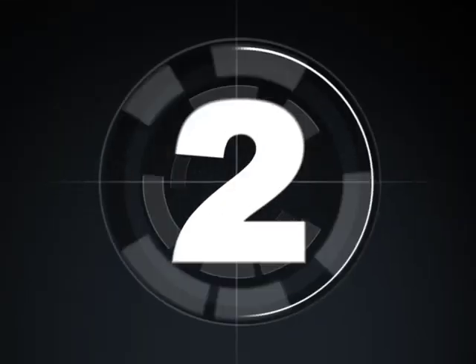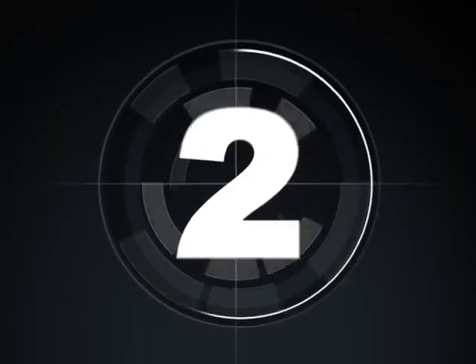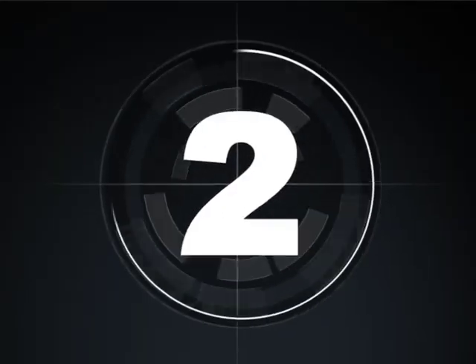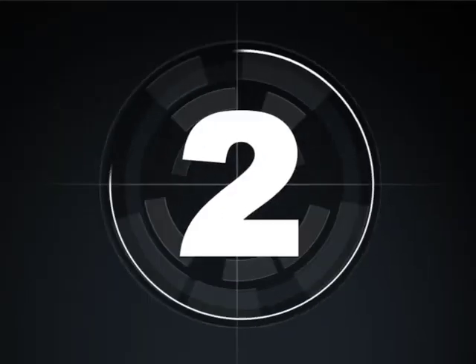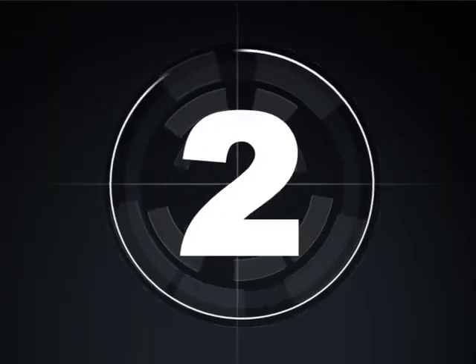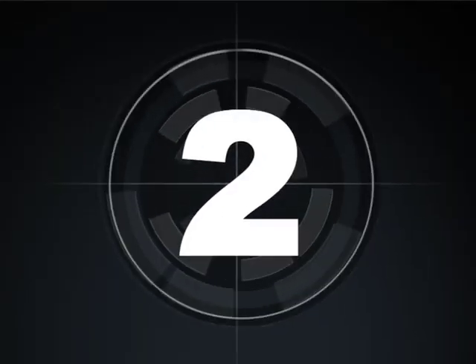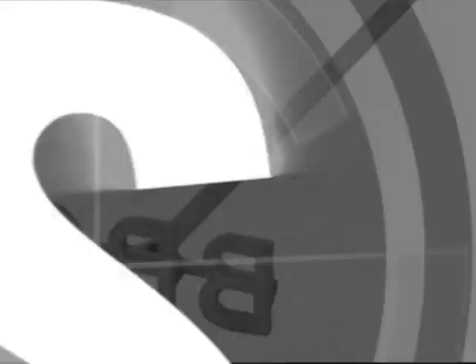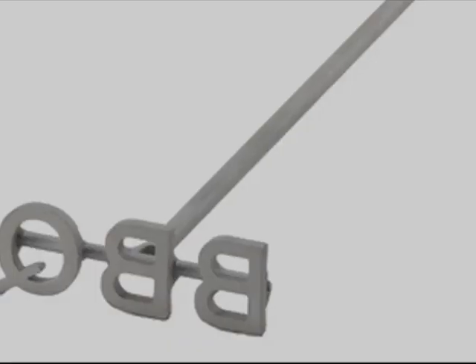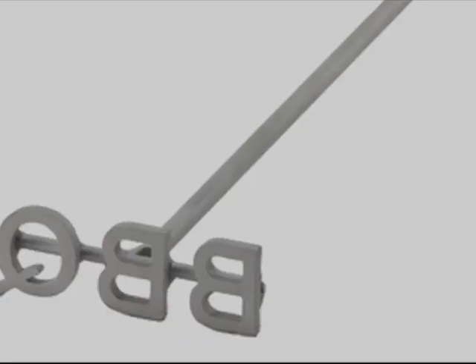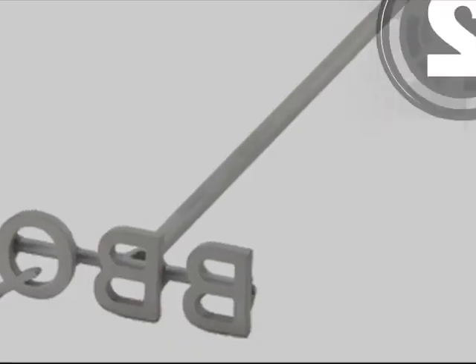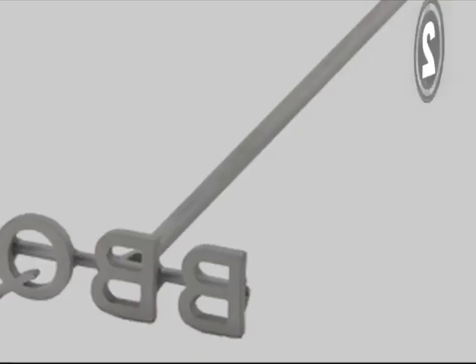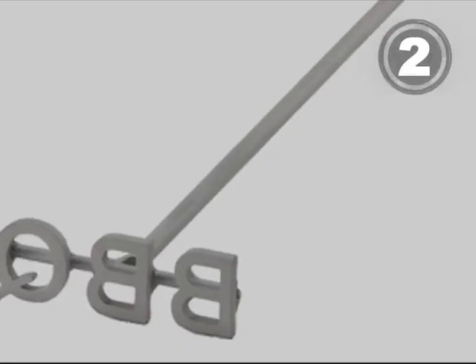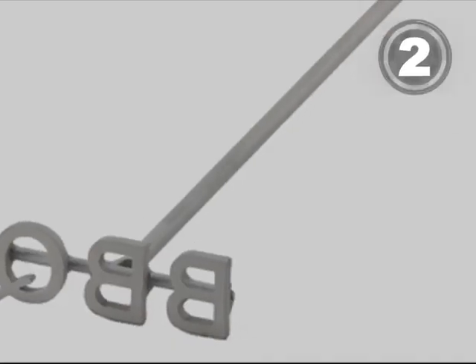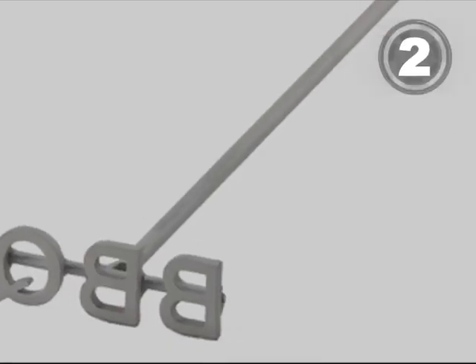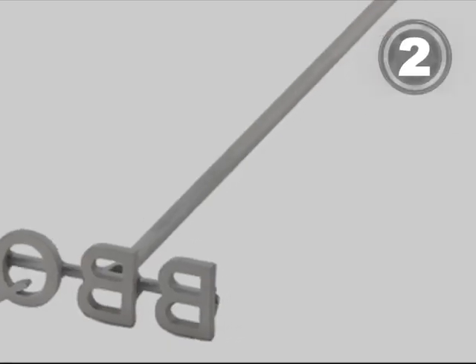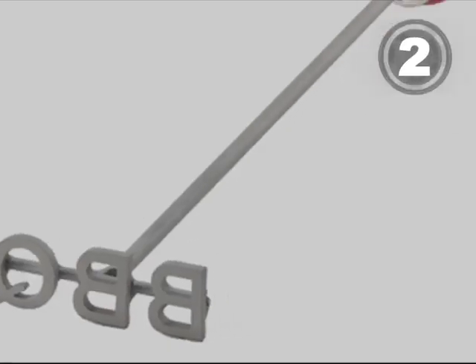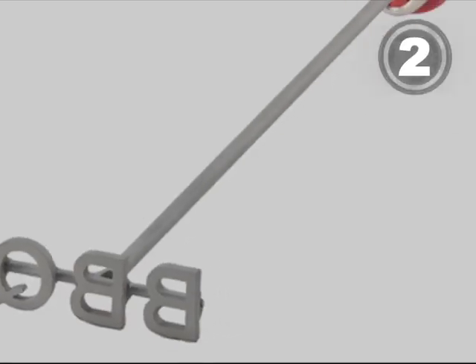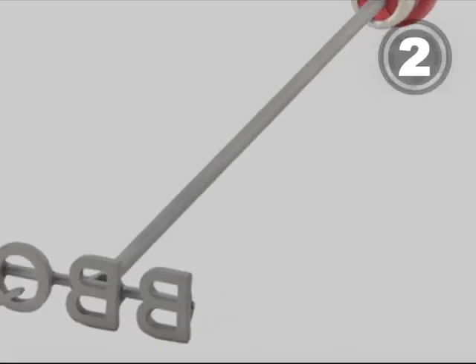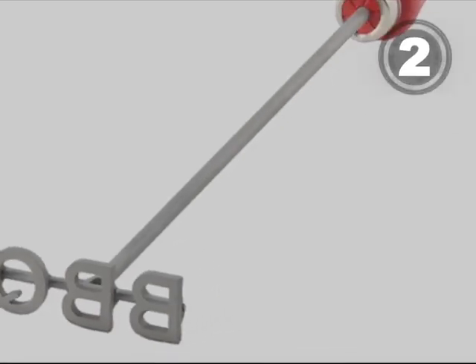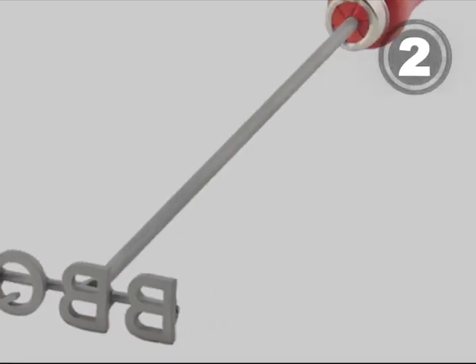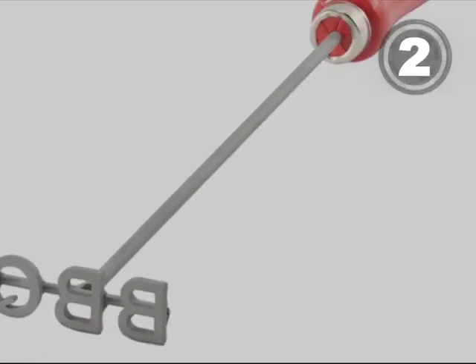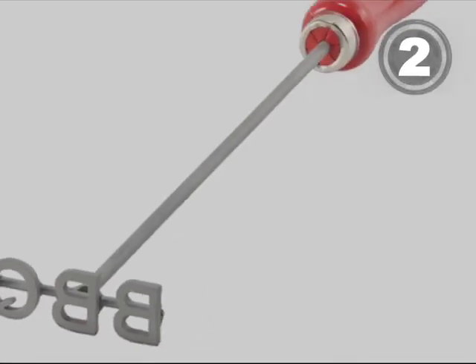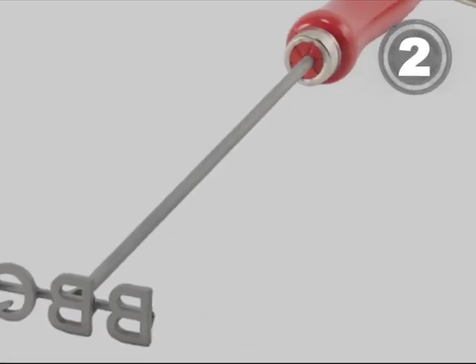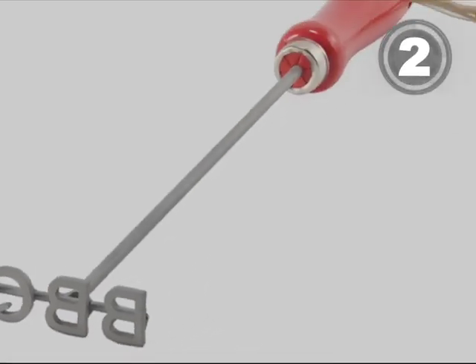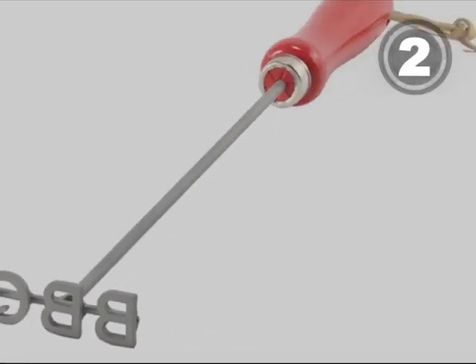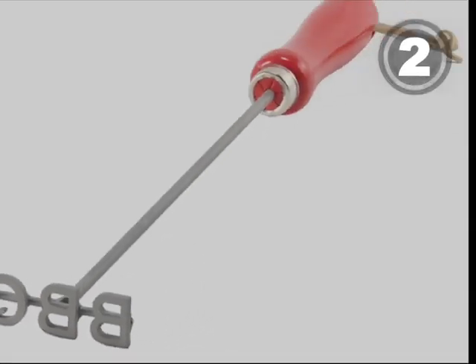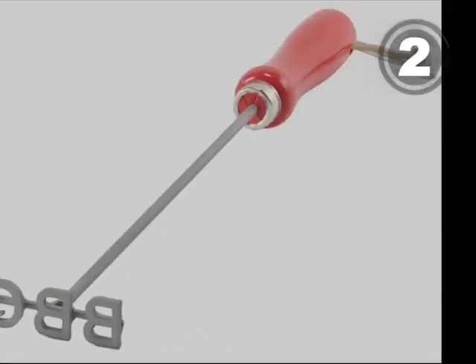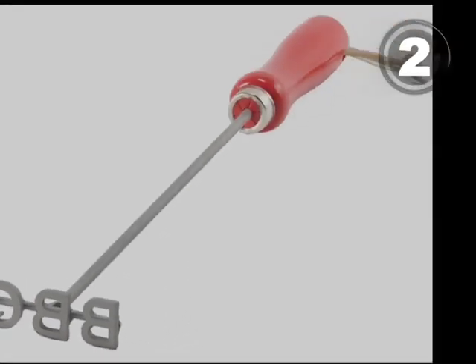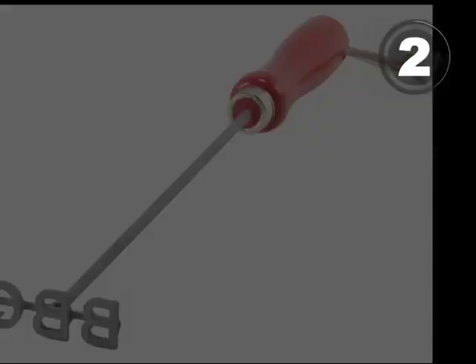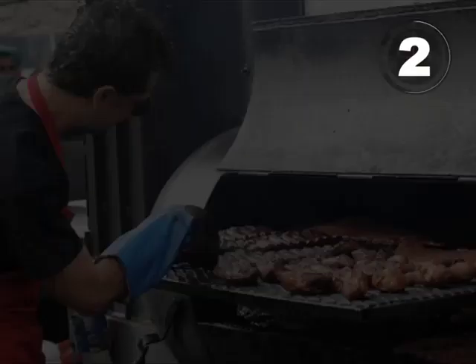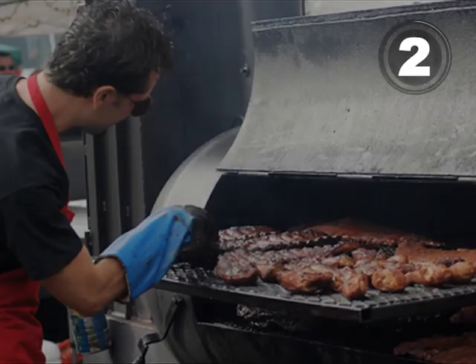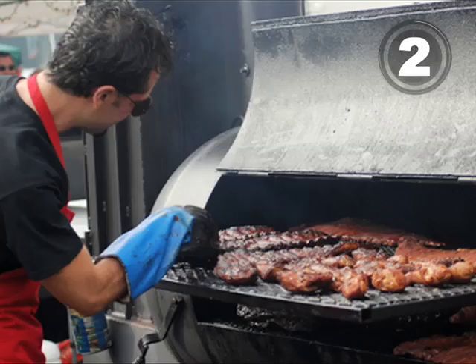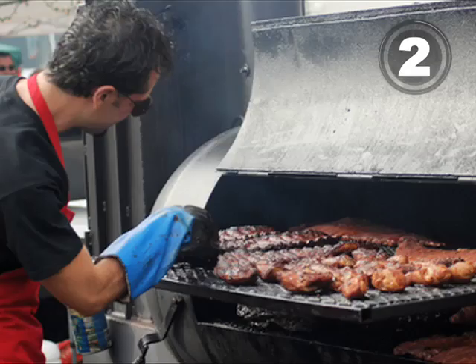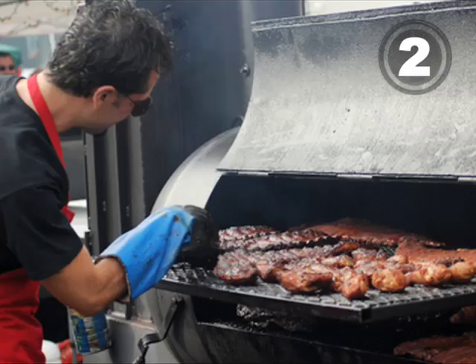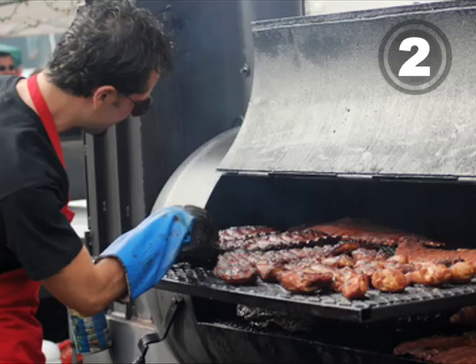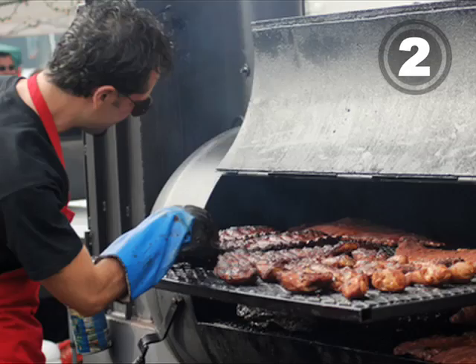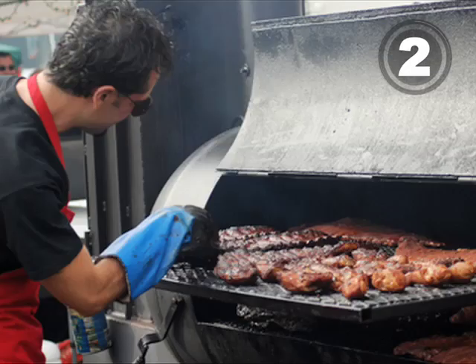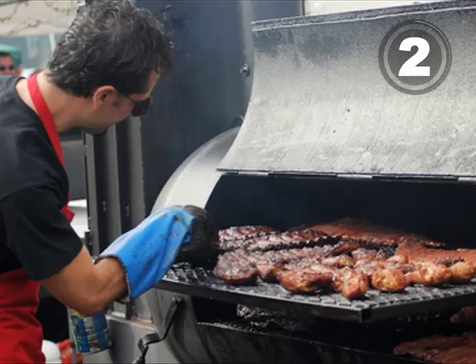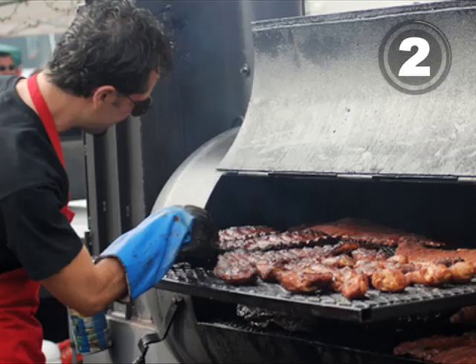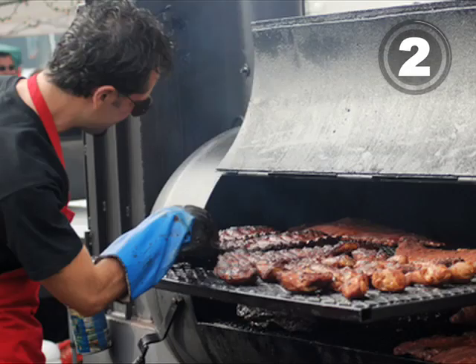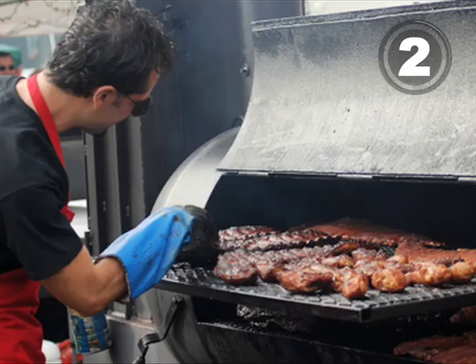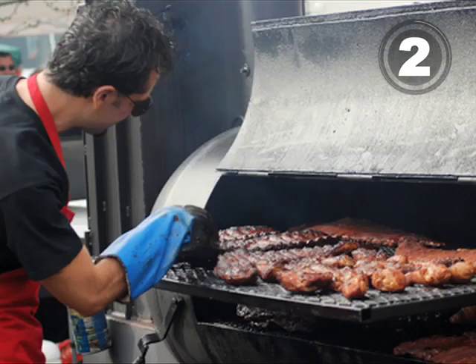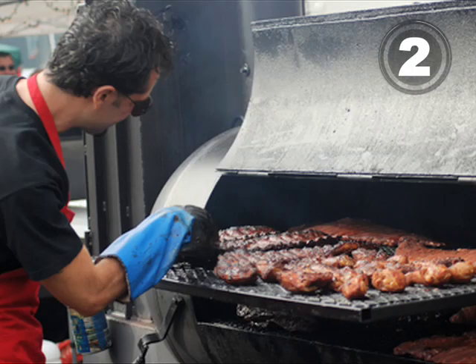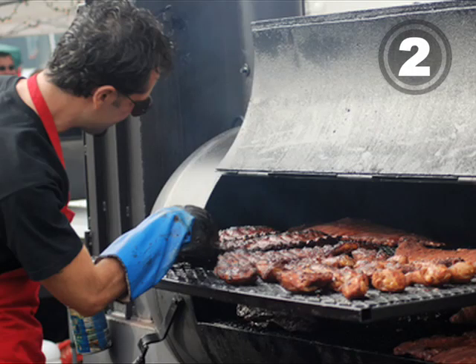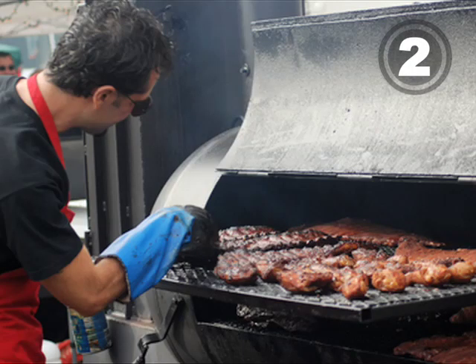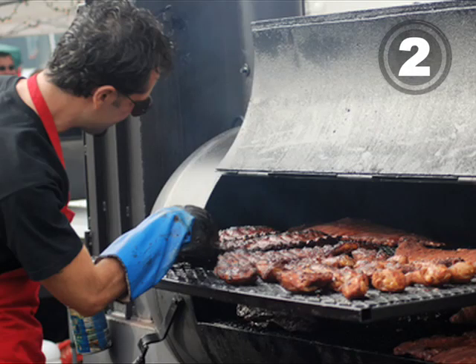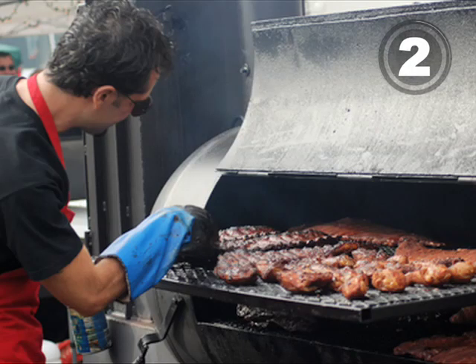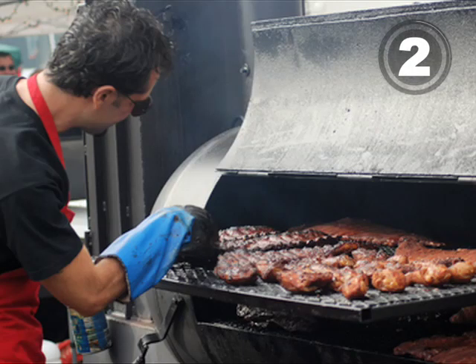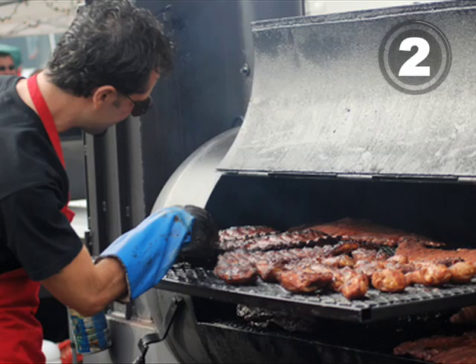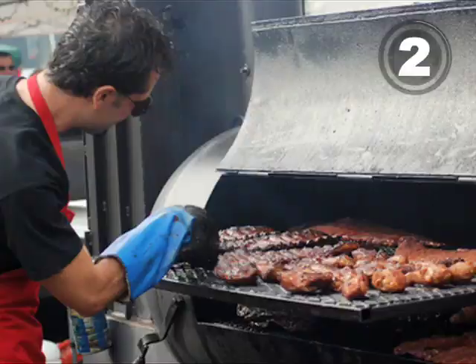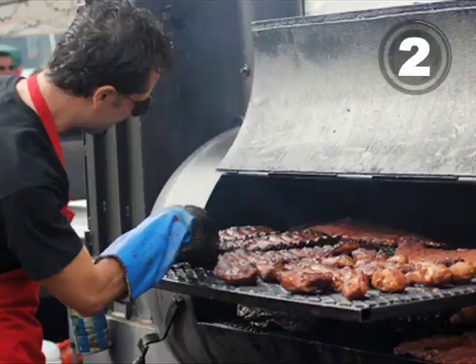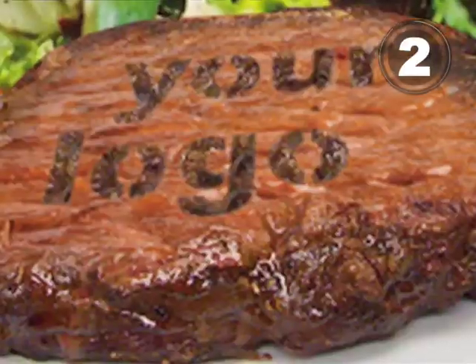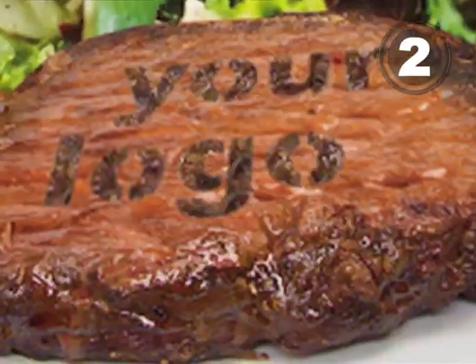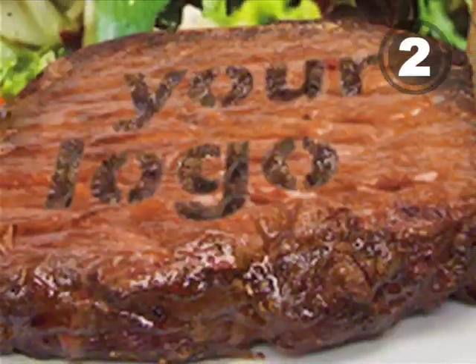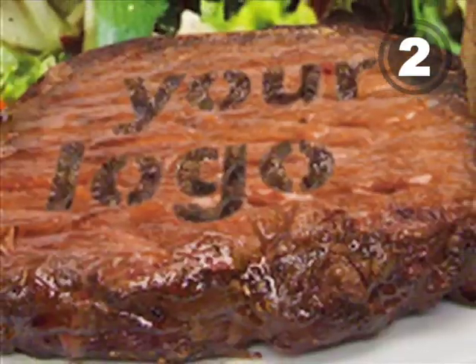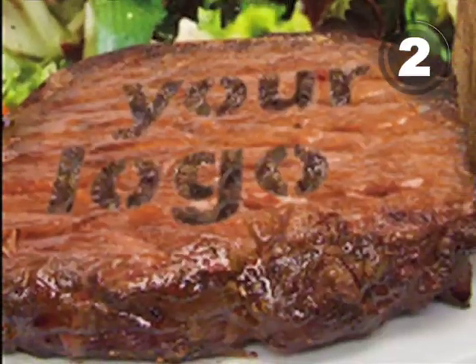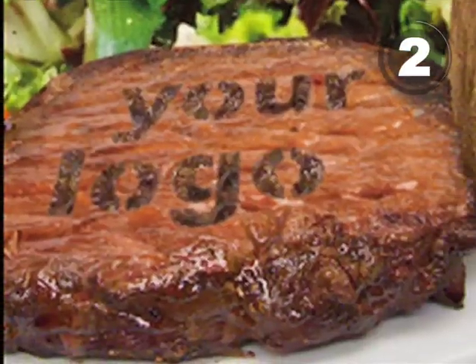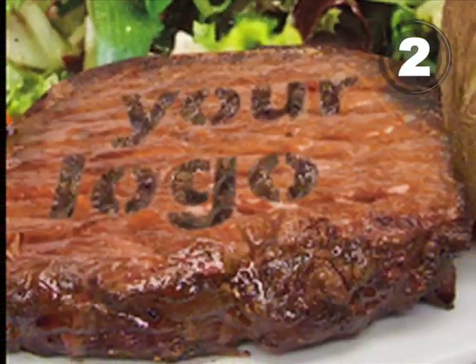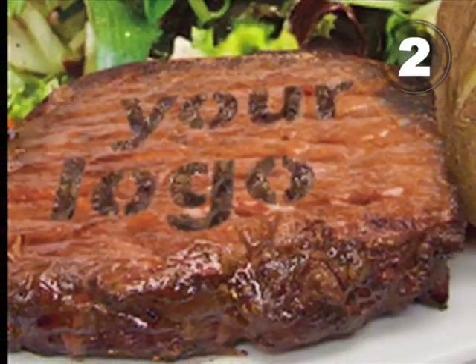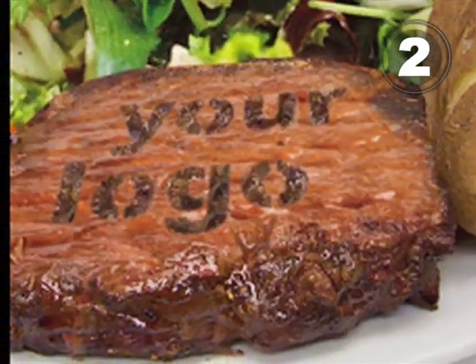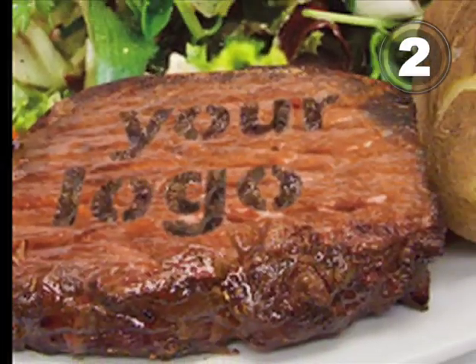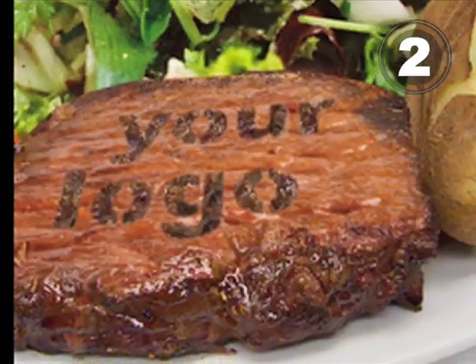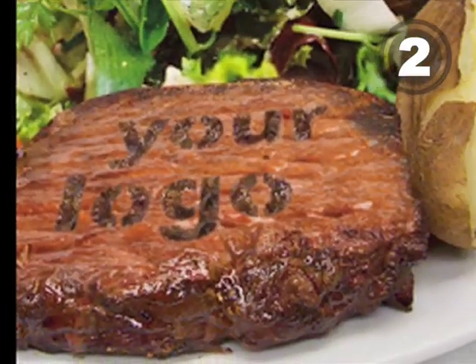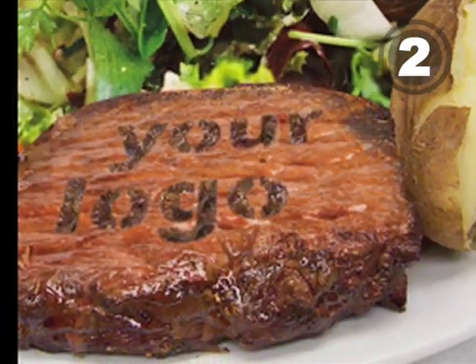At number 2, a custom branding iron for the king of the grill. A great way for Dad to stake his territory.